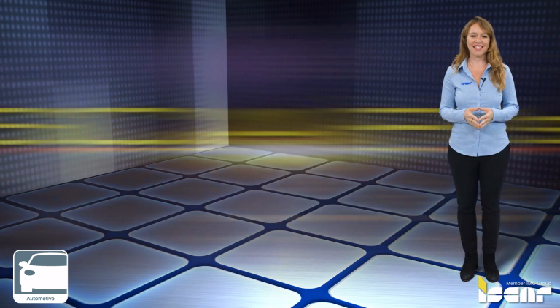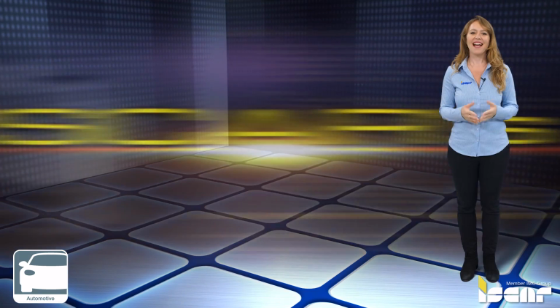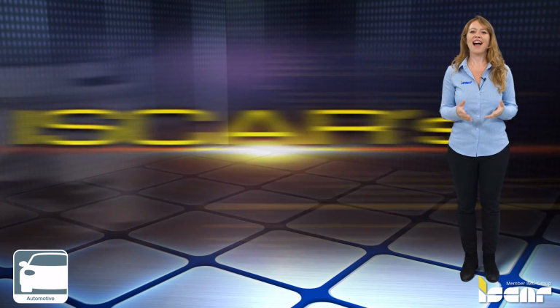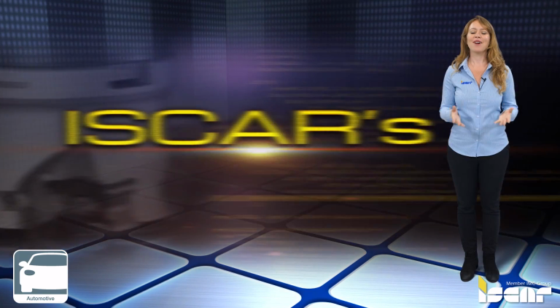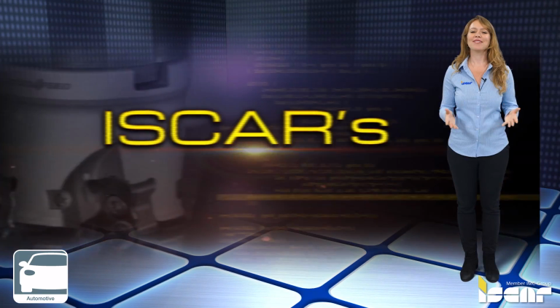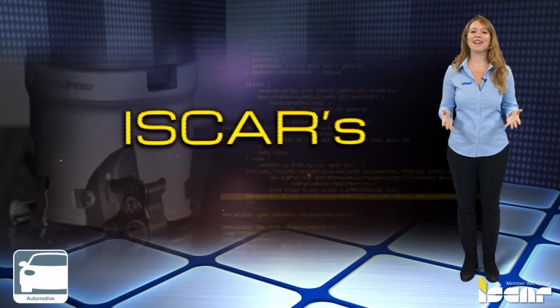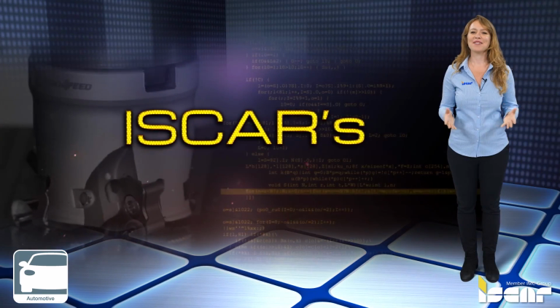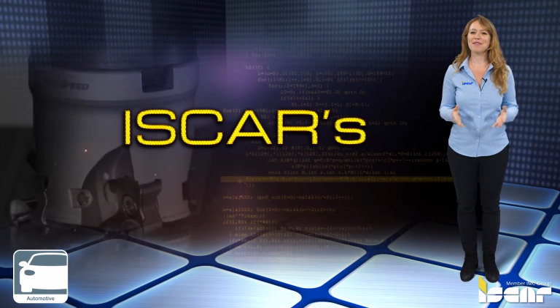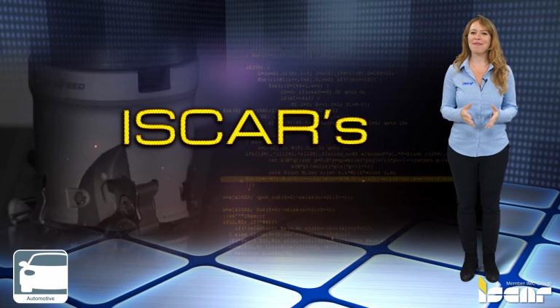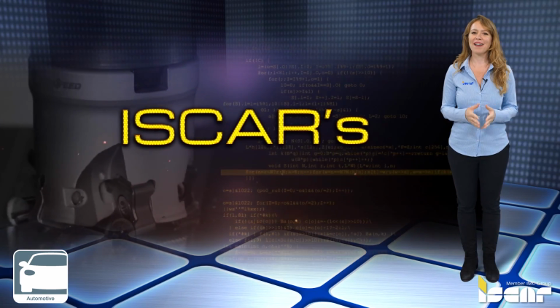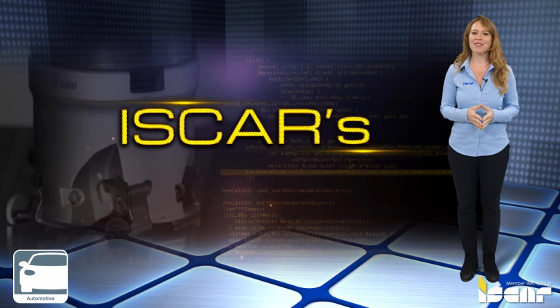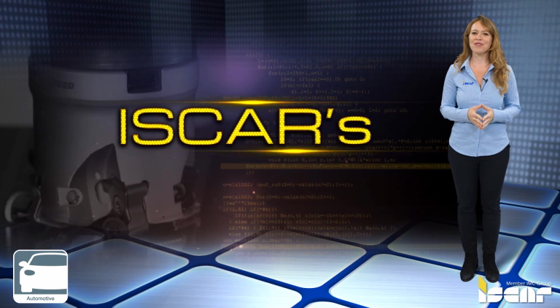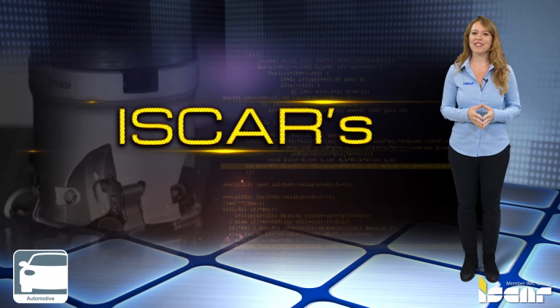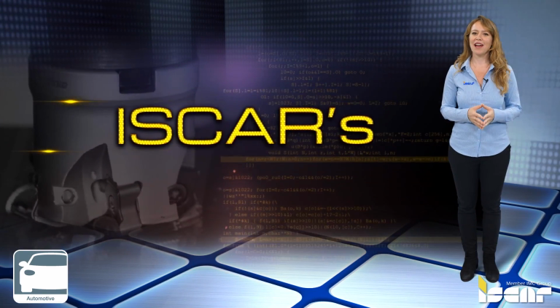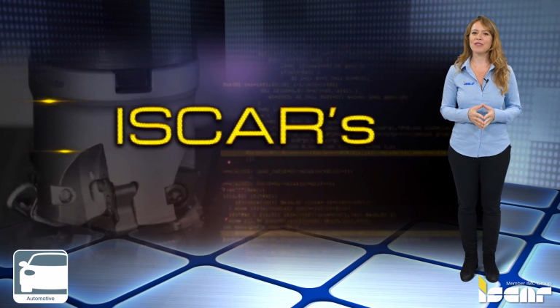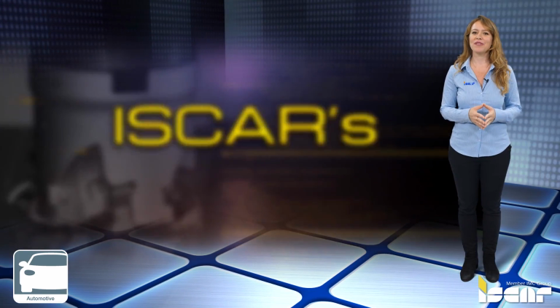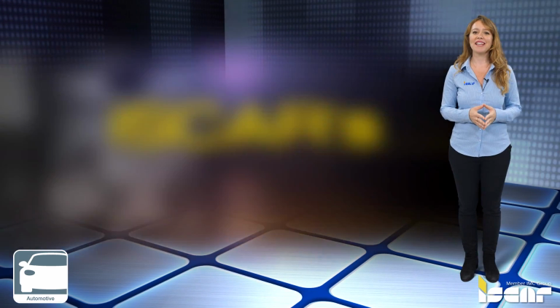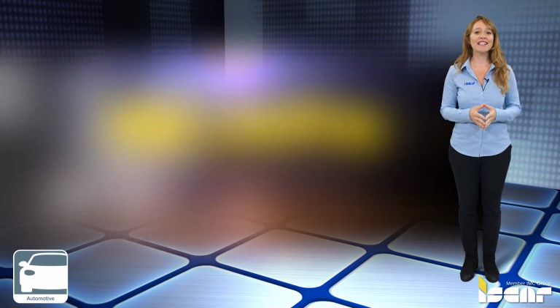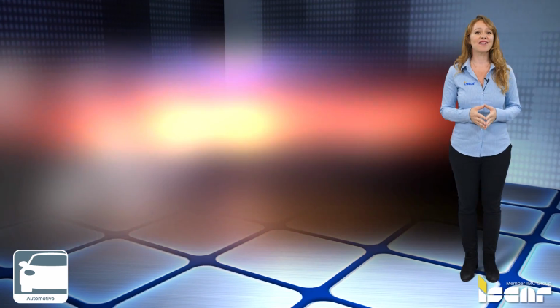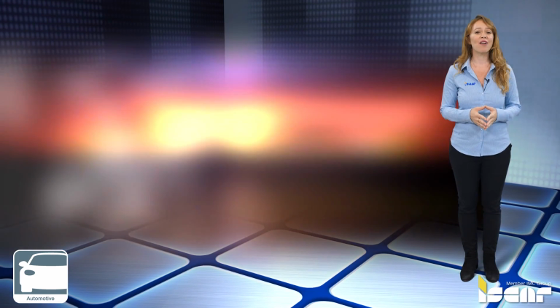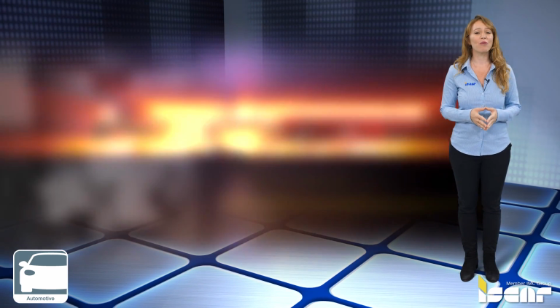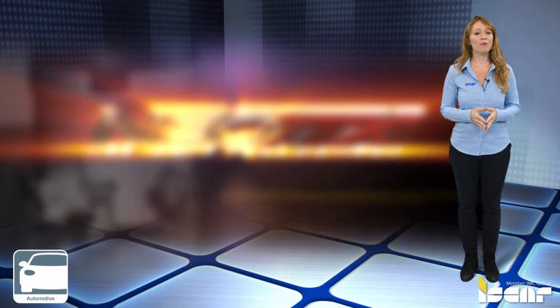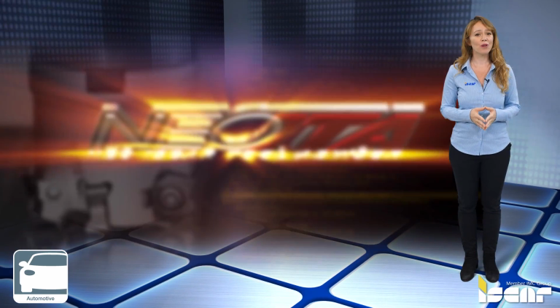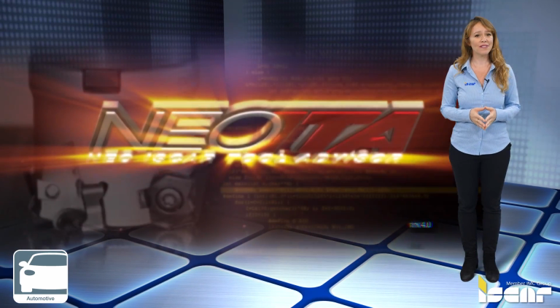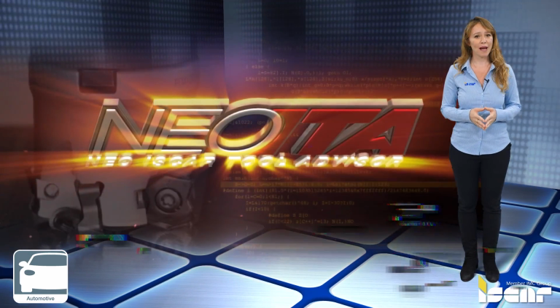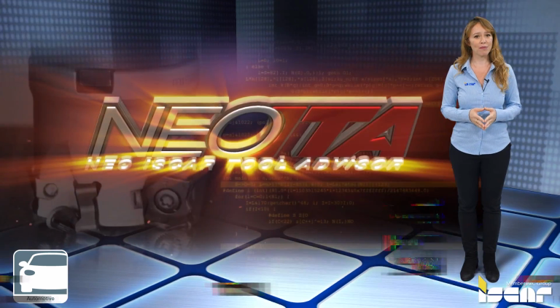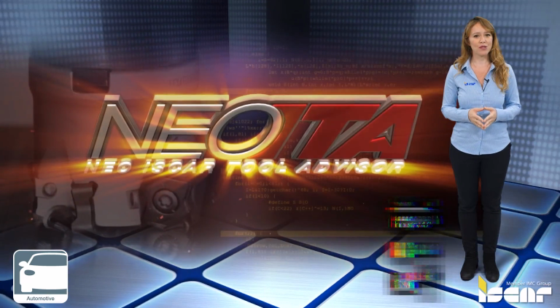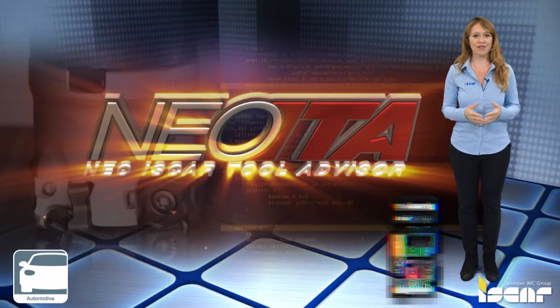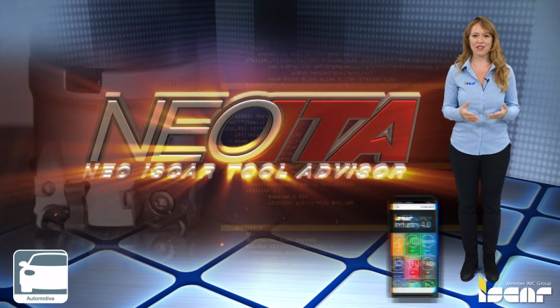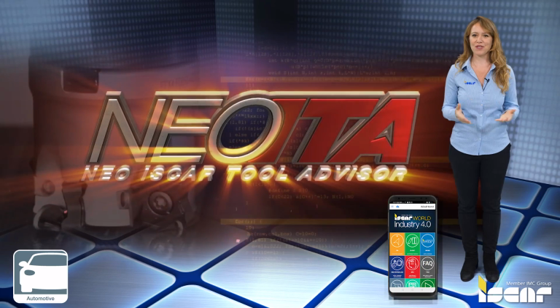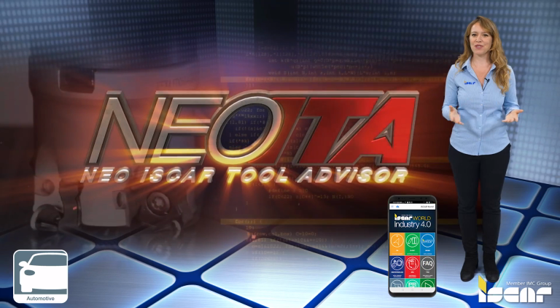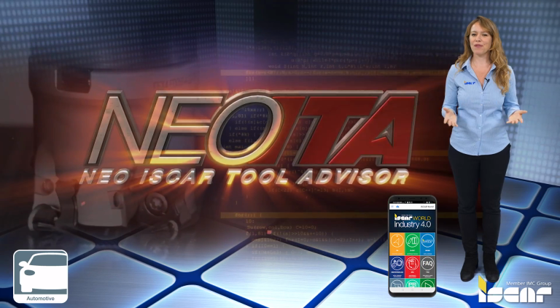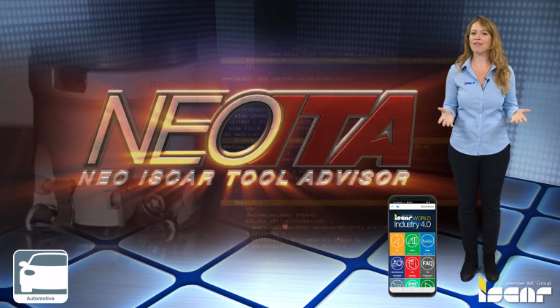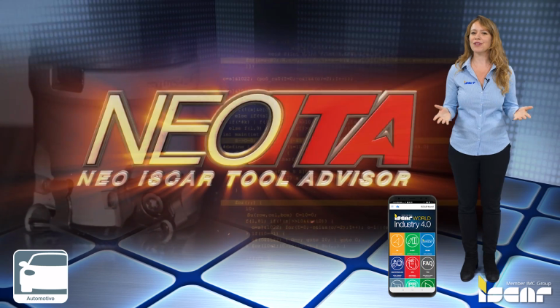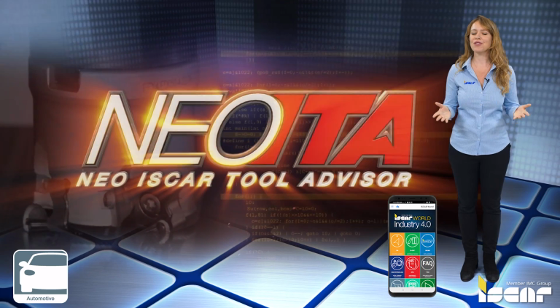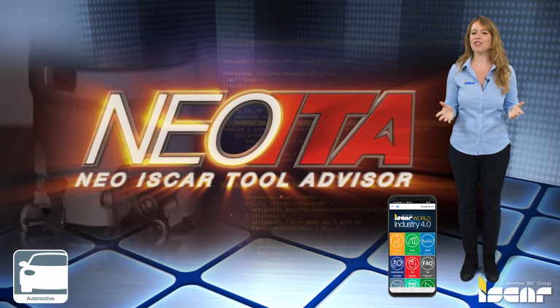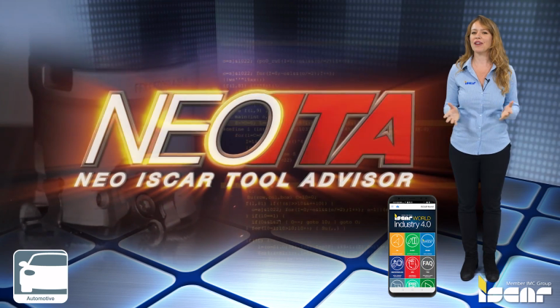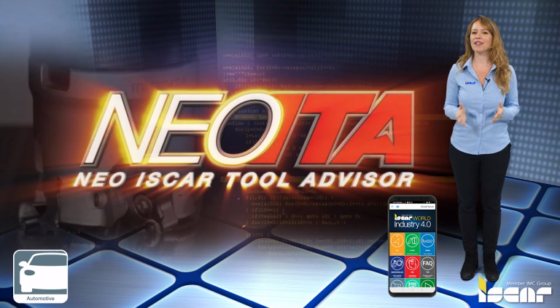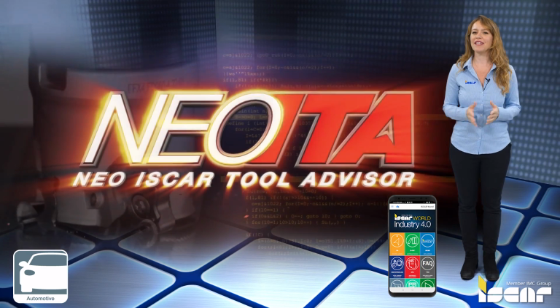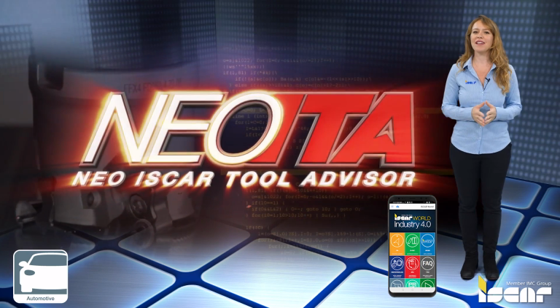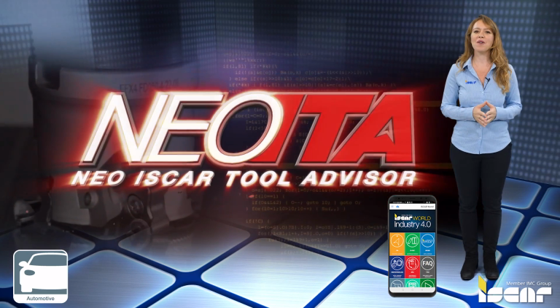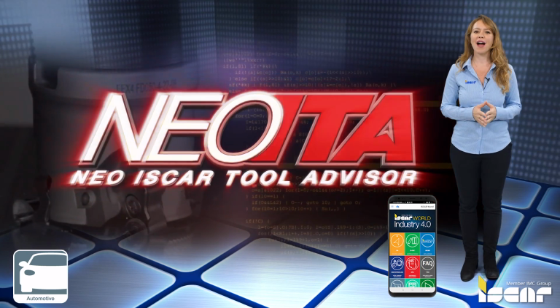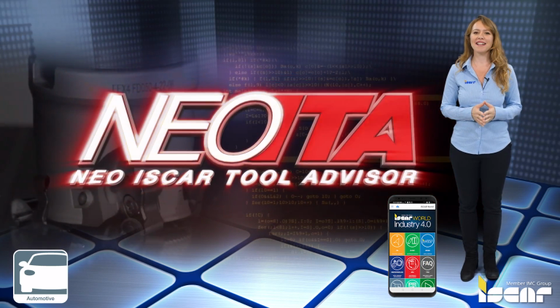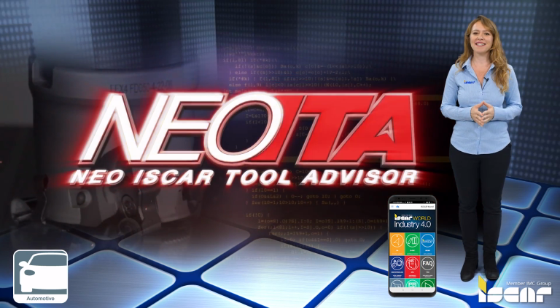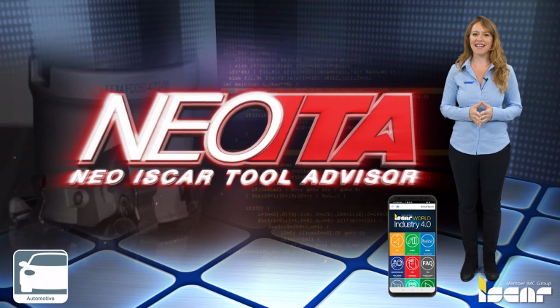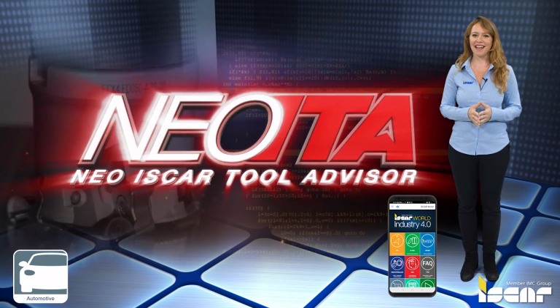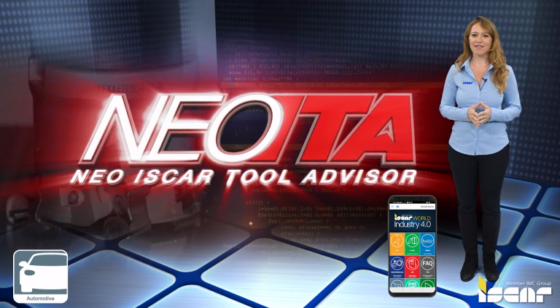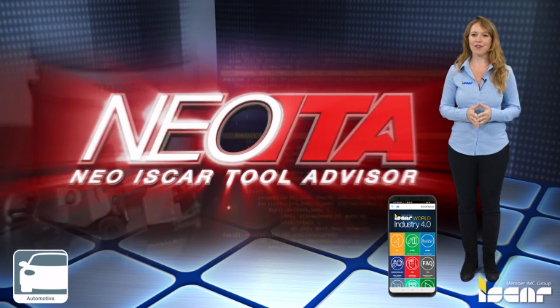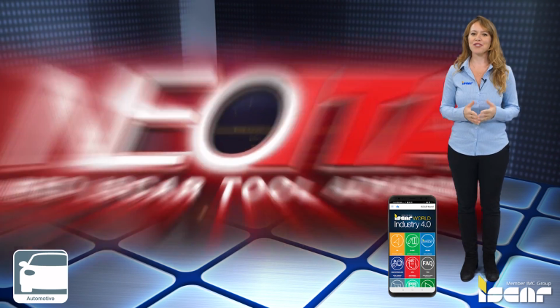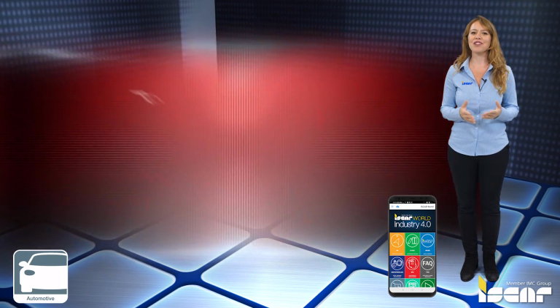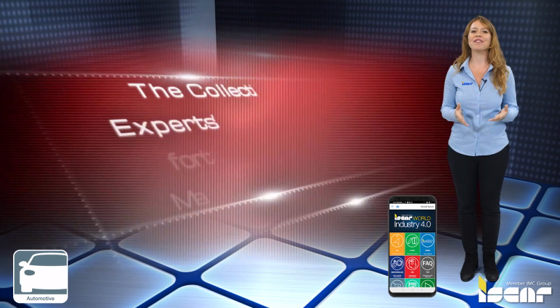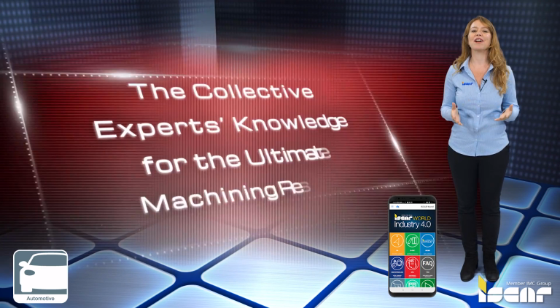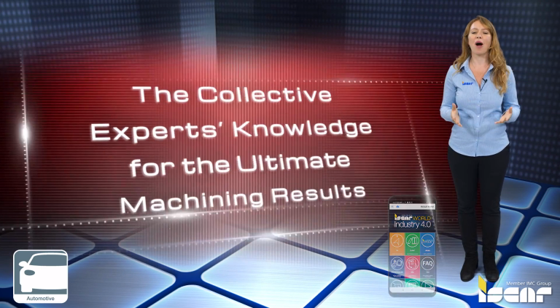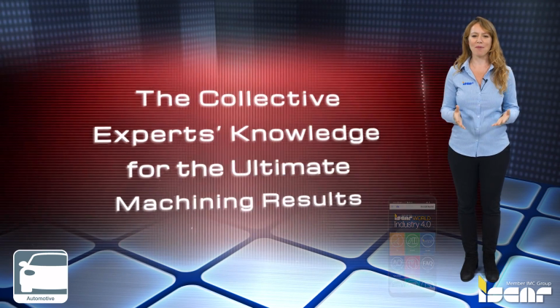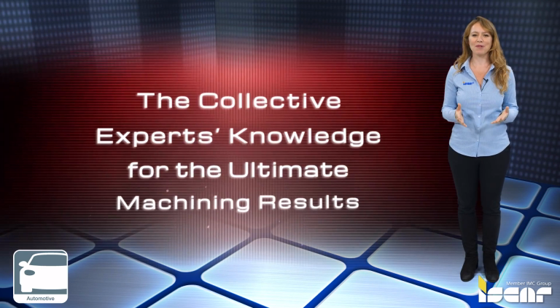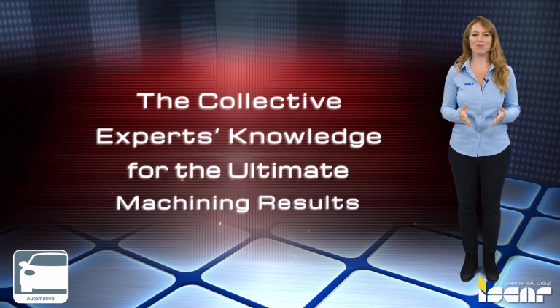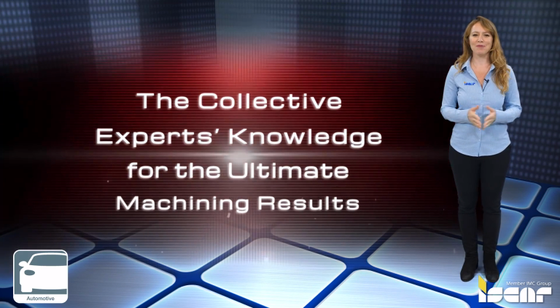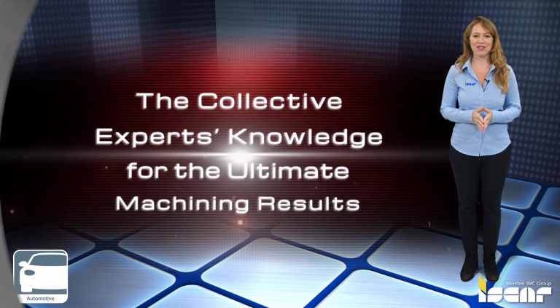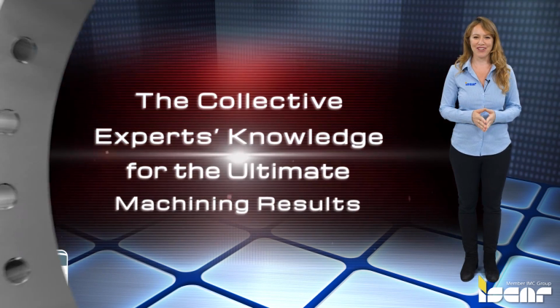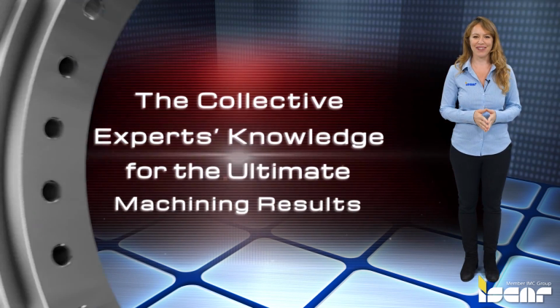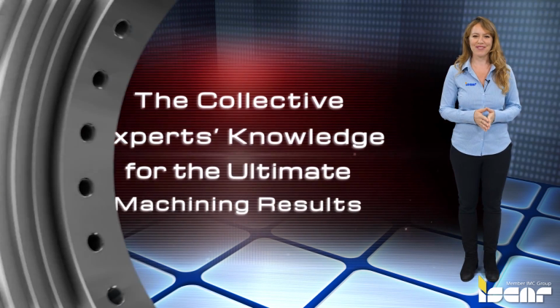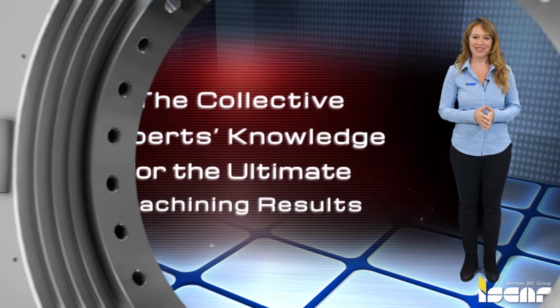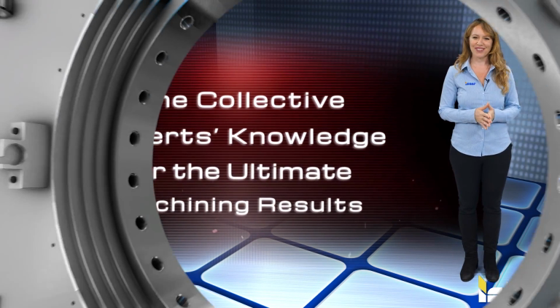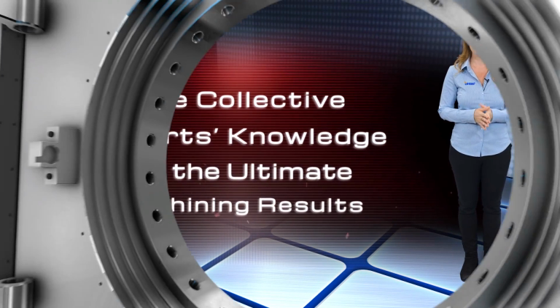Download the Iskar World app, which features the revolutionary Neo ITA for achieving optimal machining results.